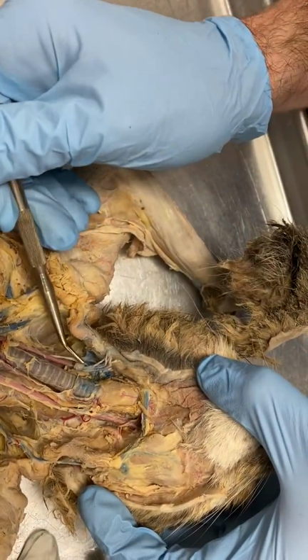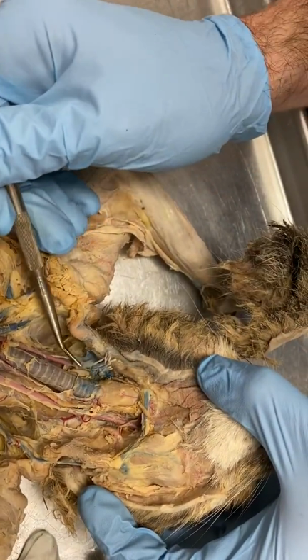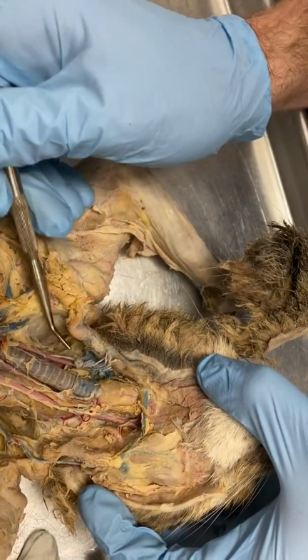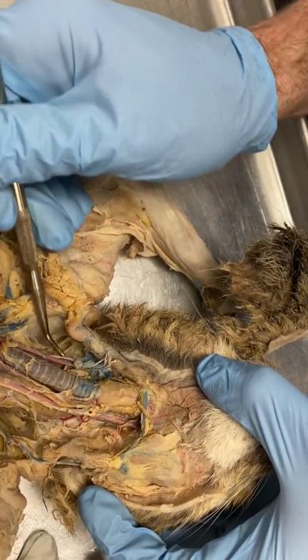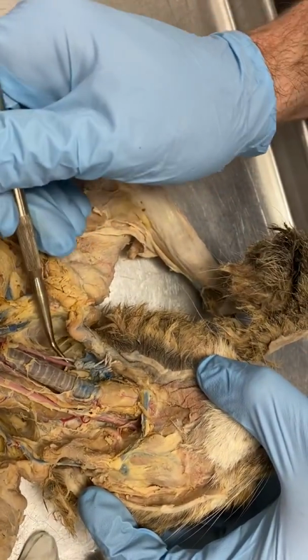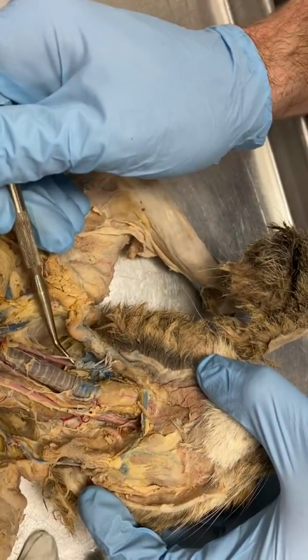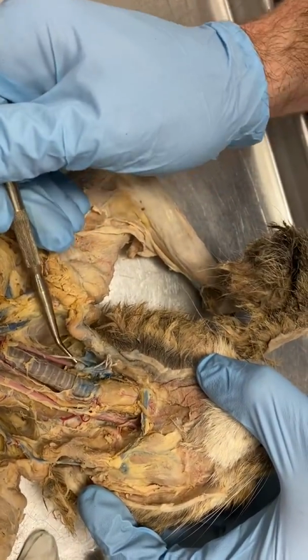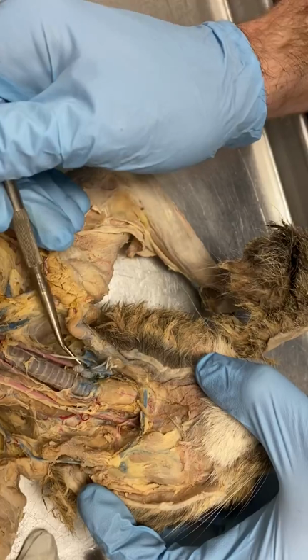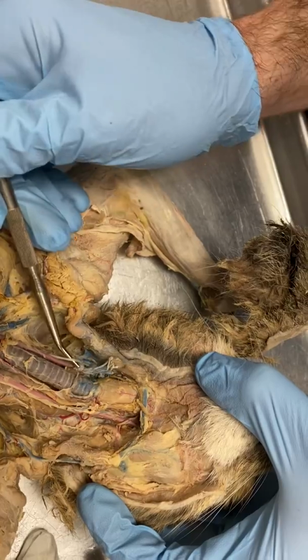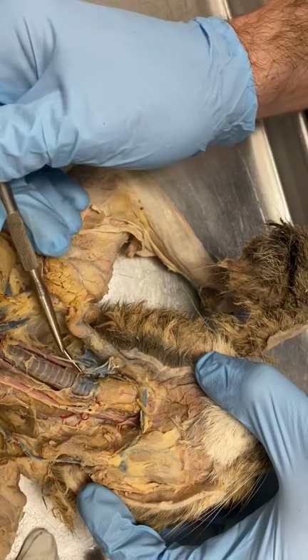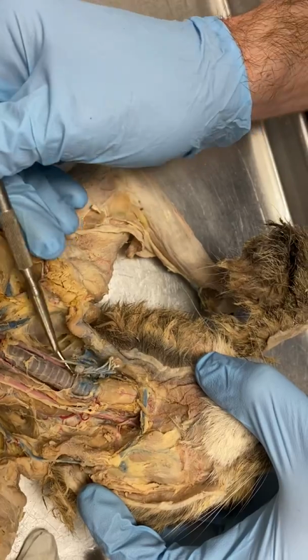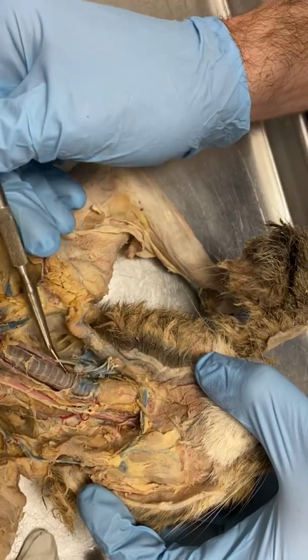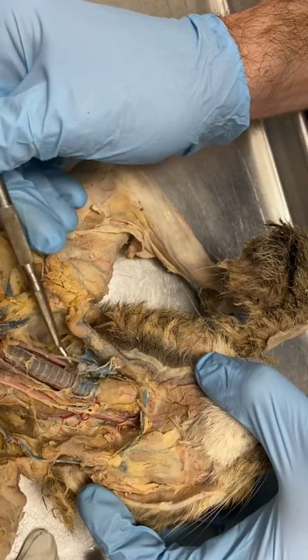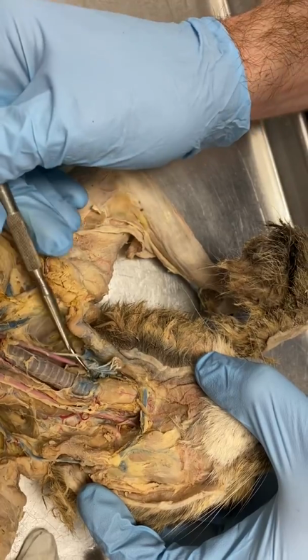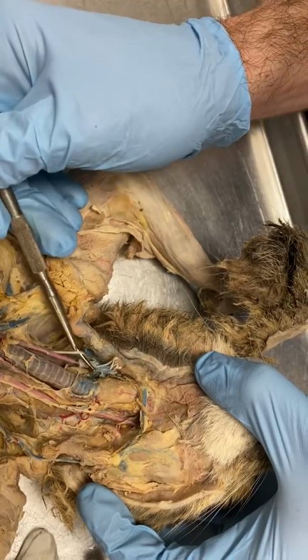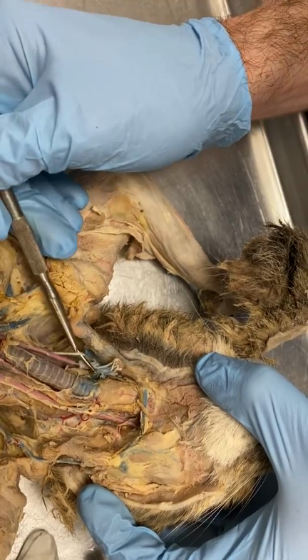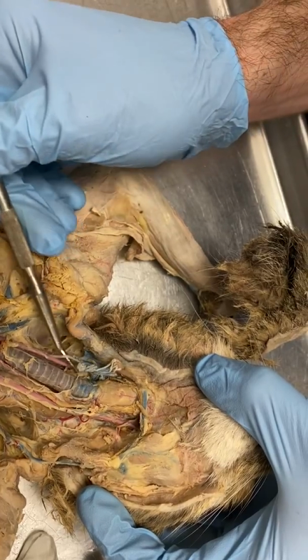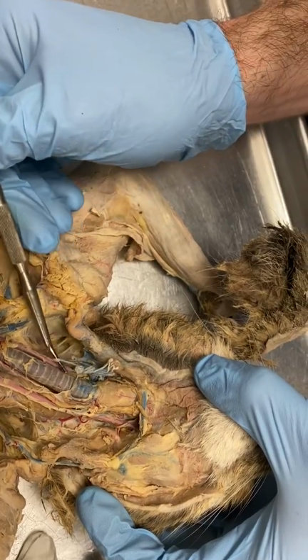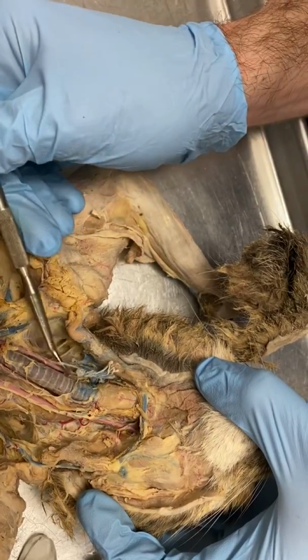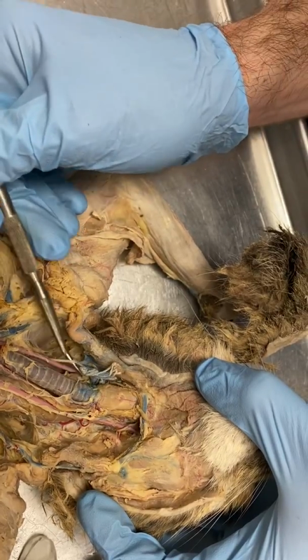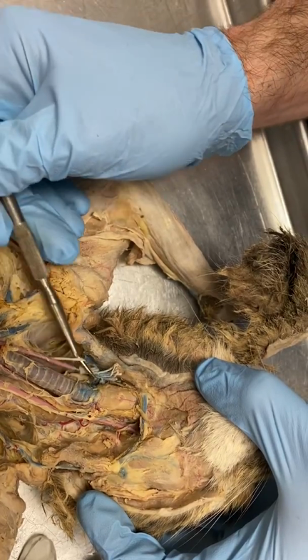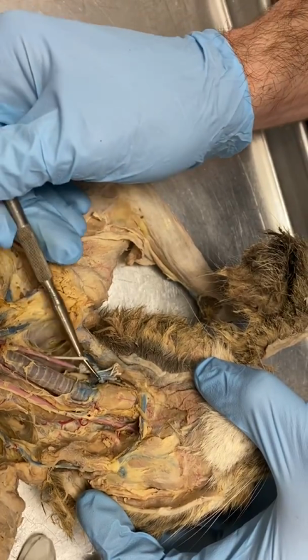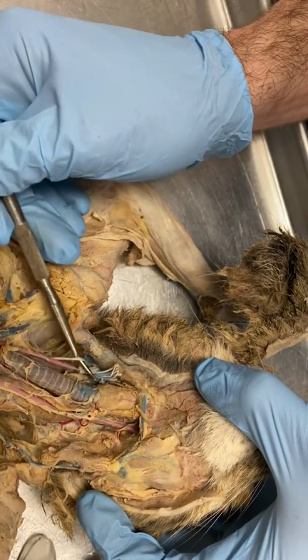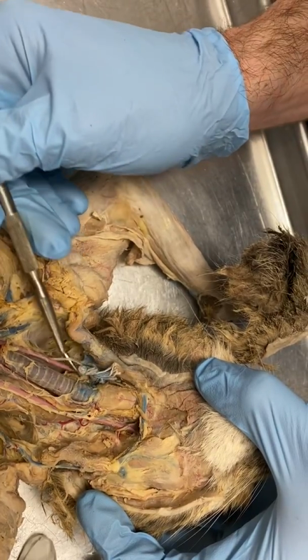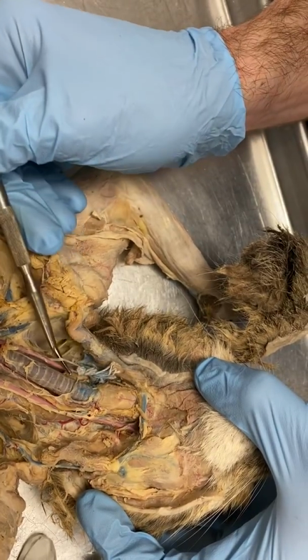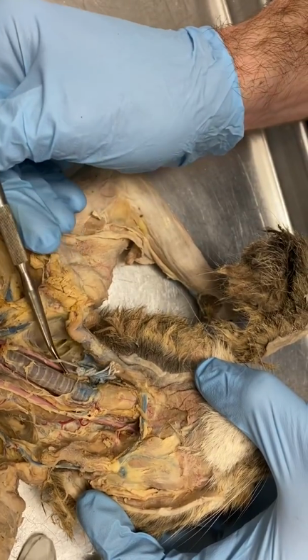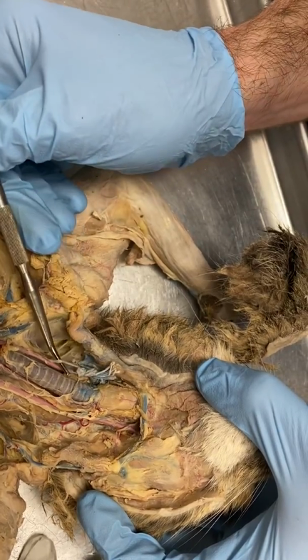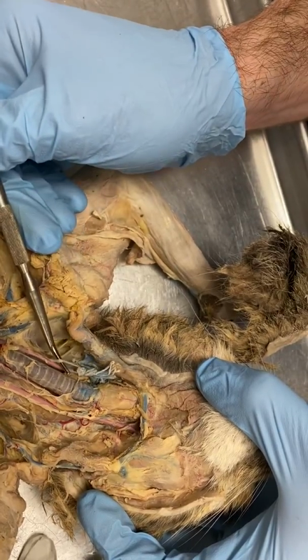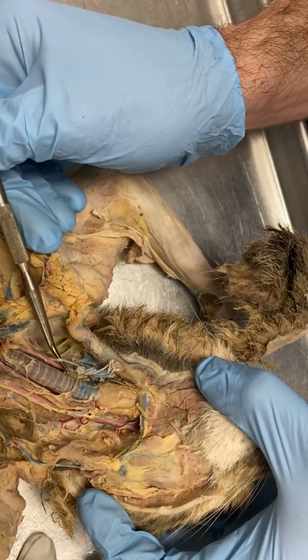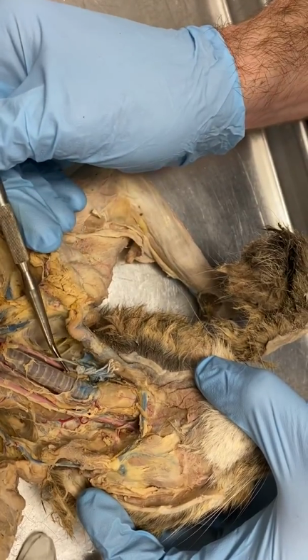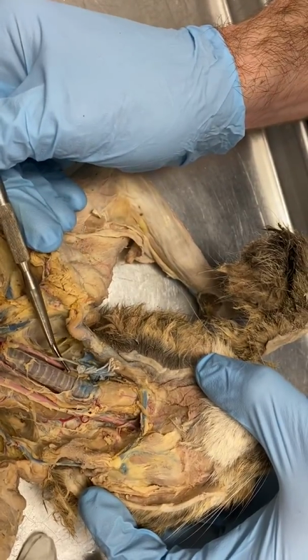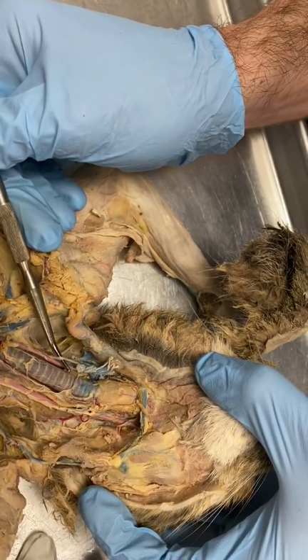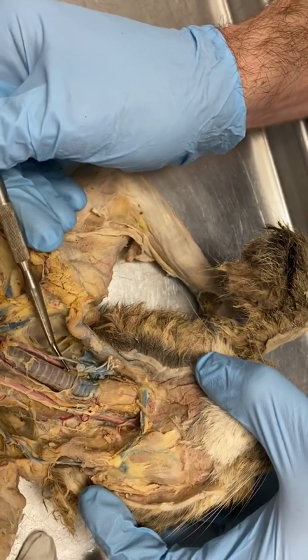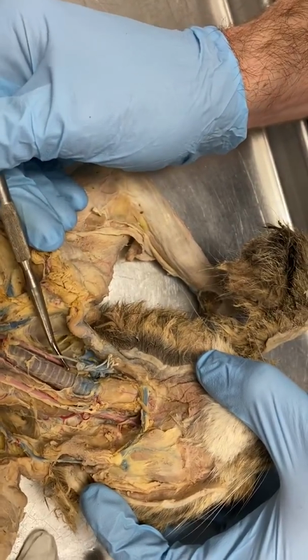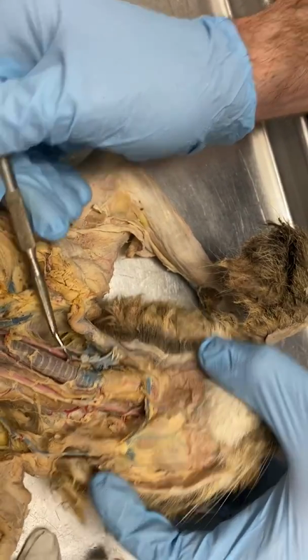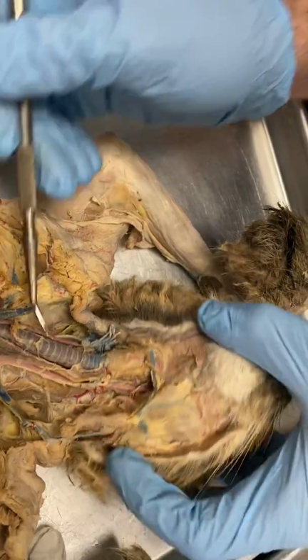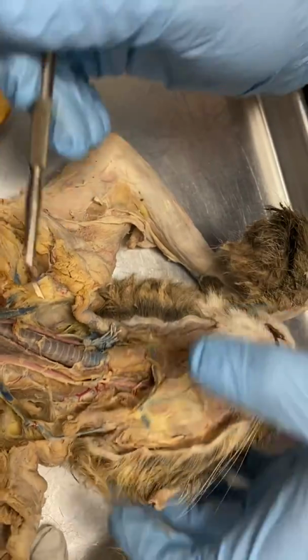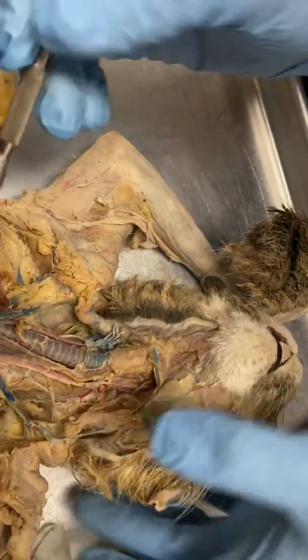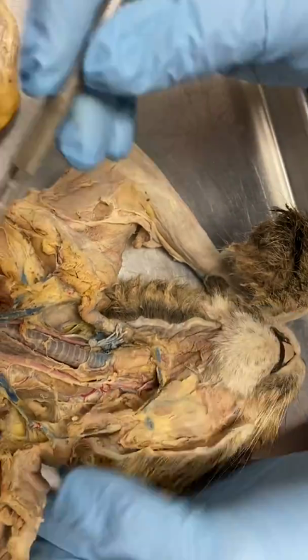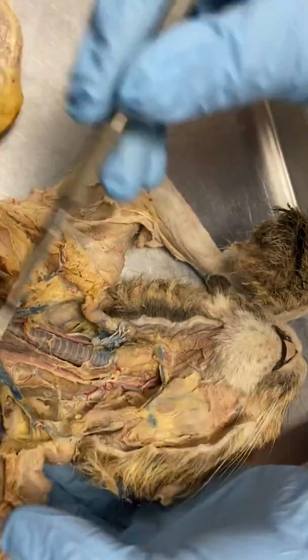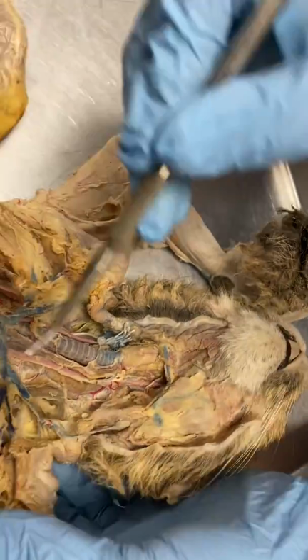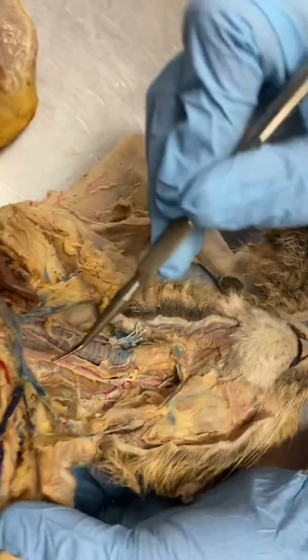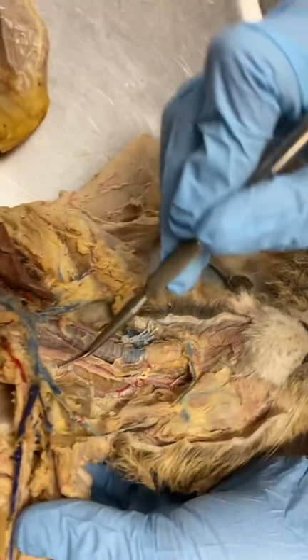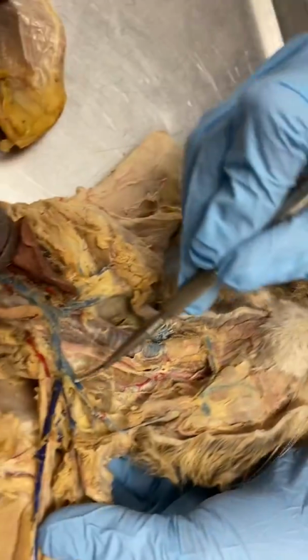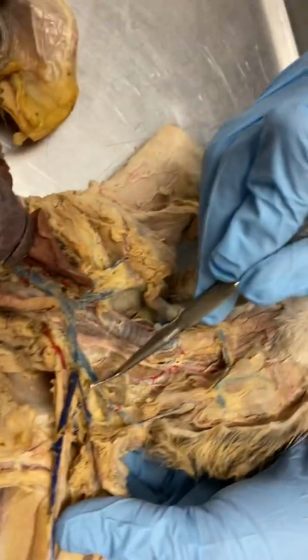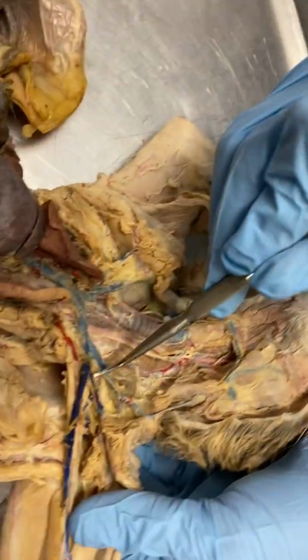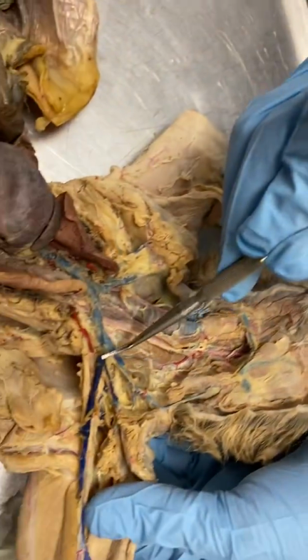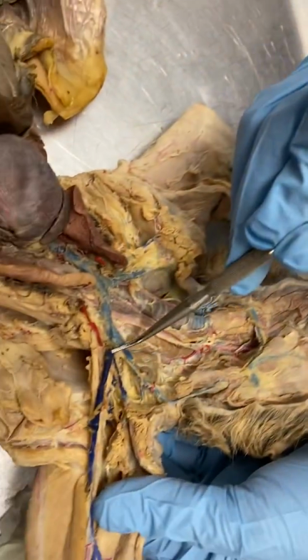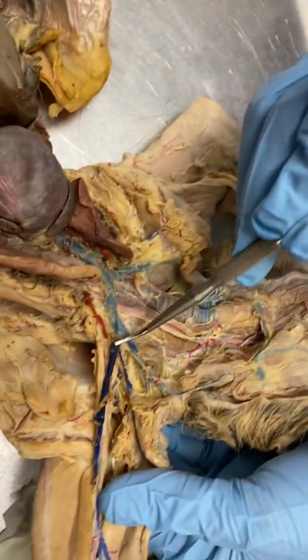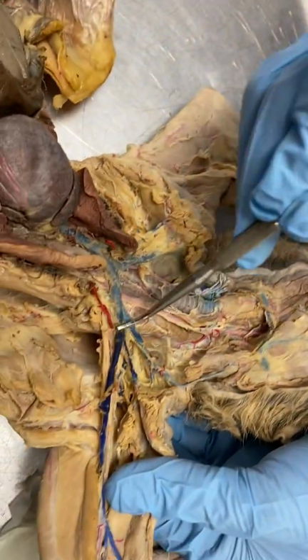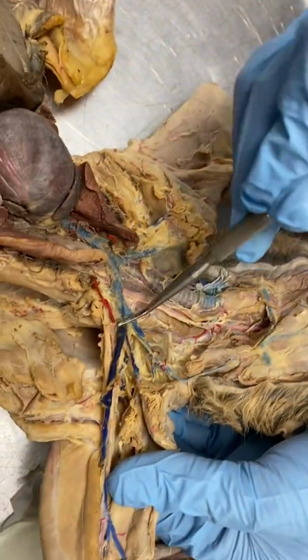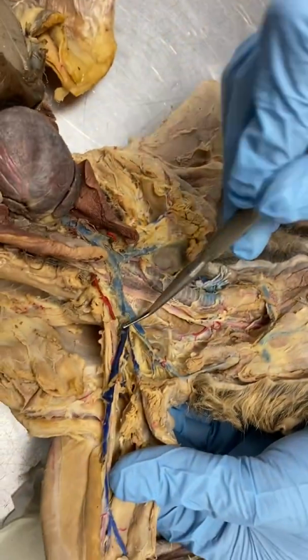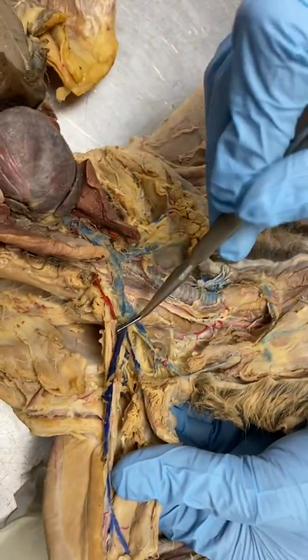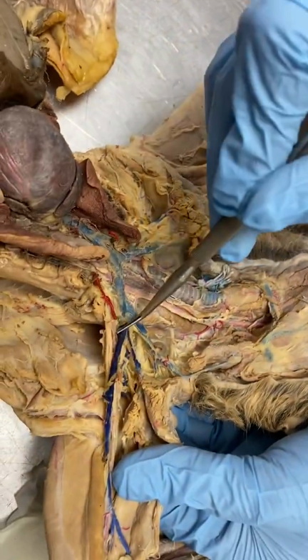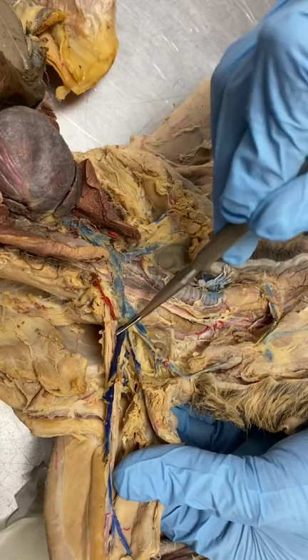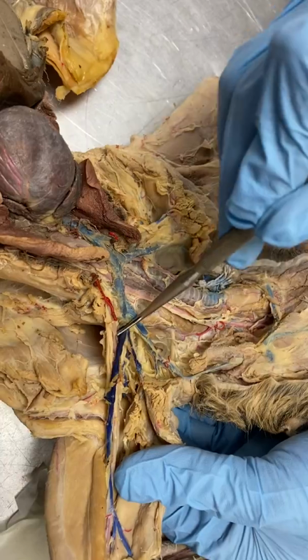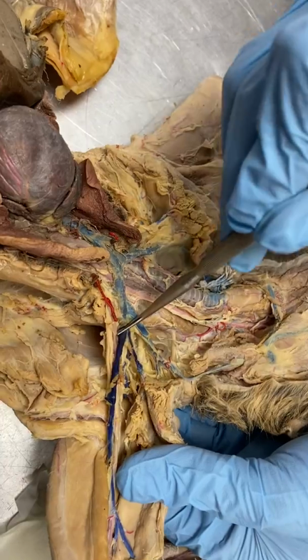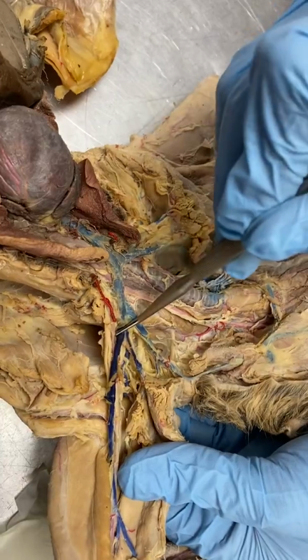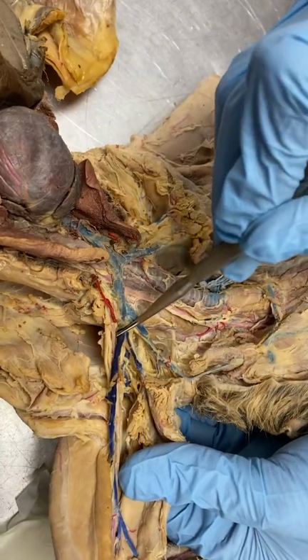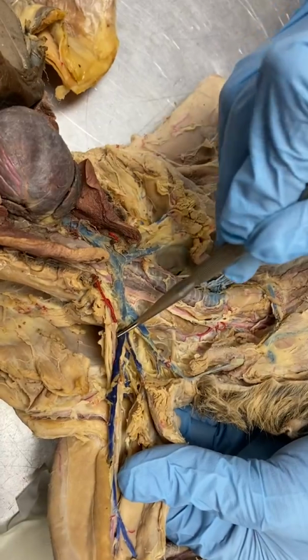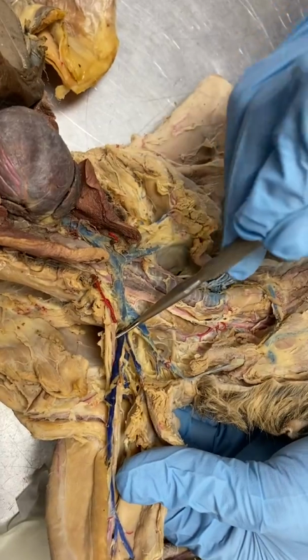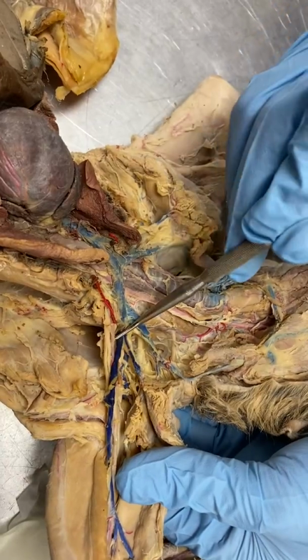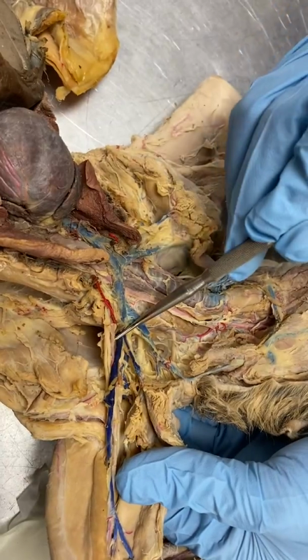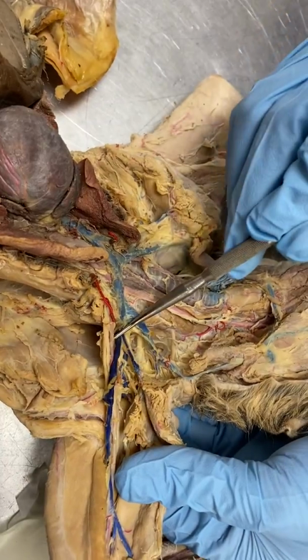Here is our vagus nerve. Down here, we could find a brachial plexus.